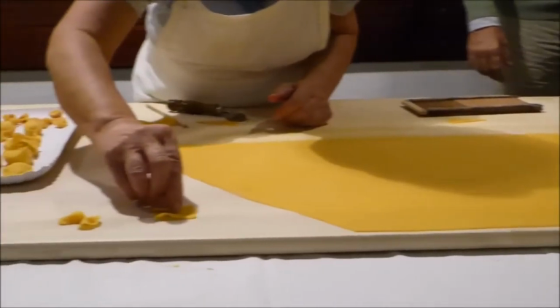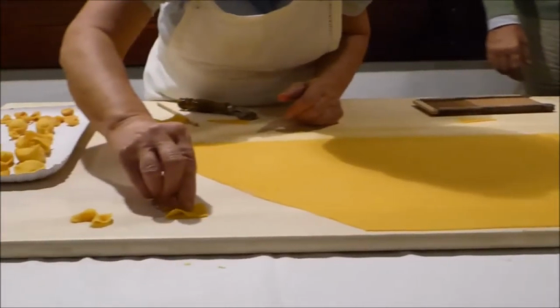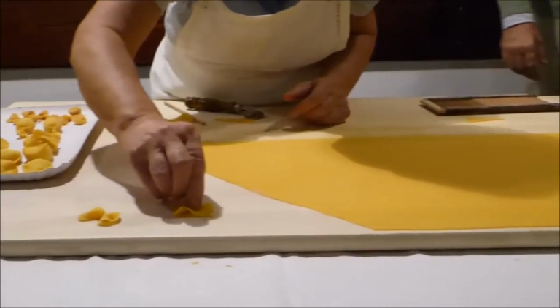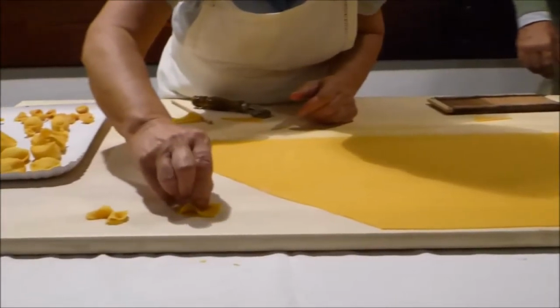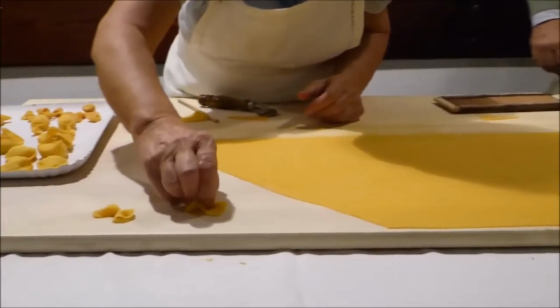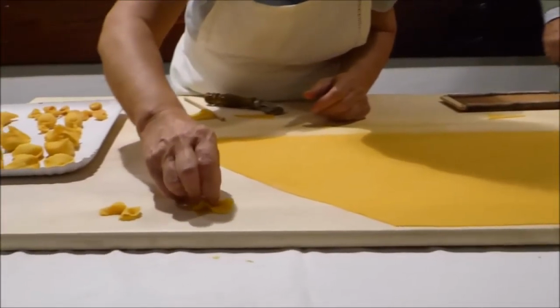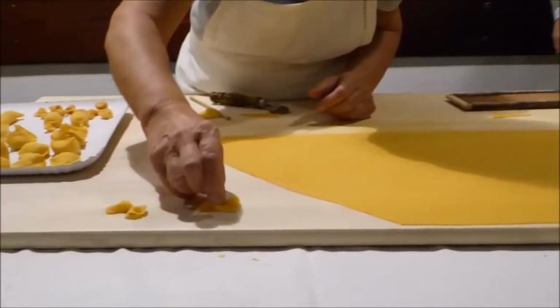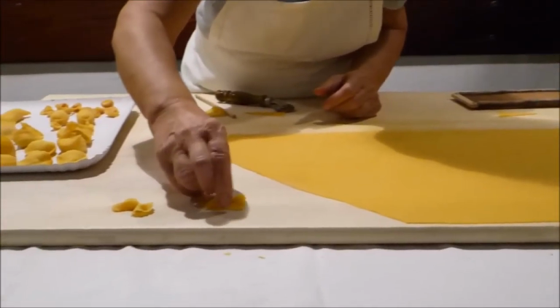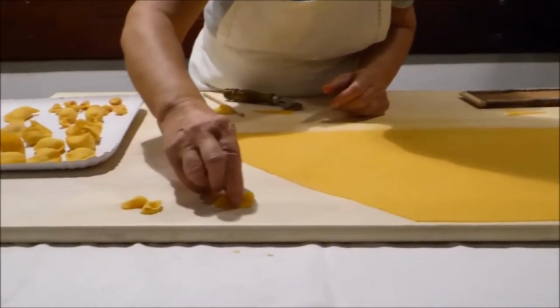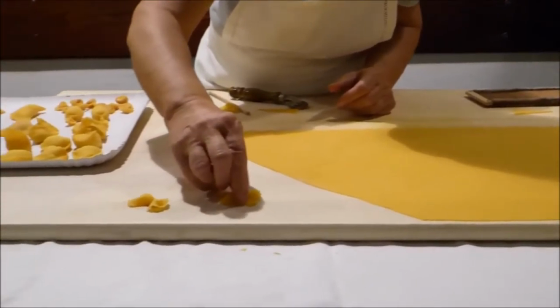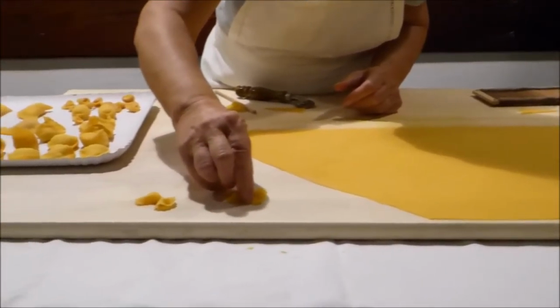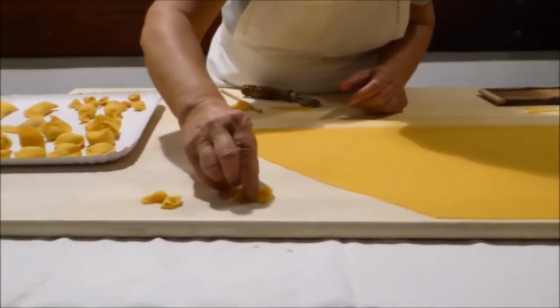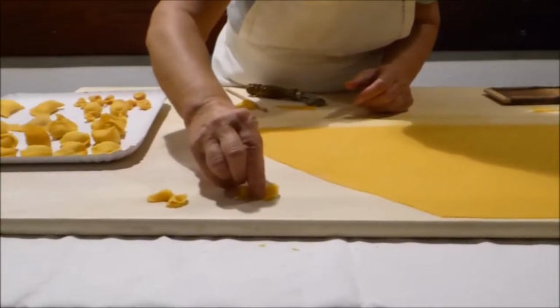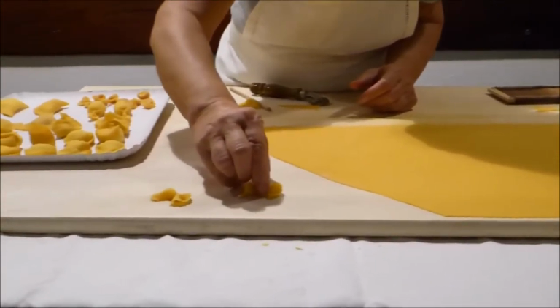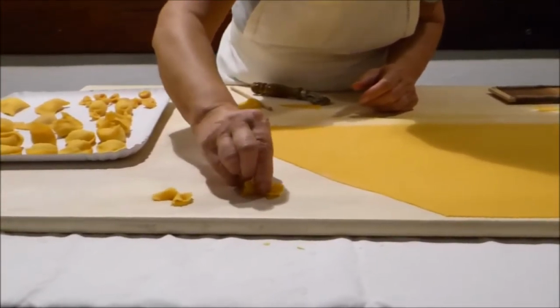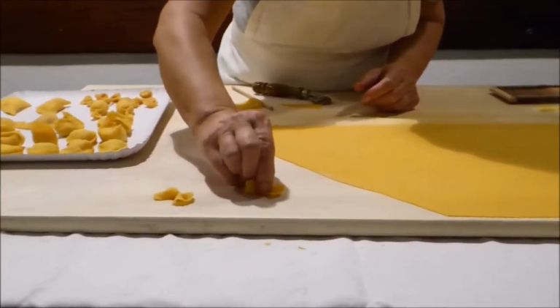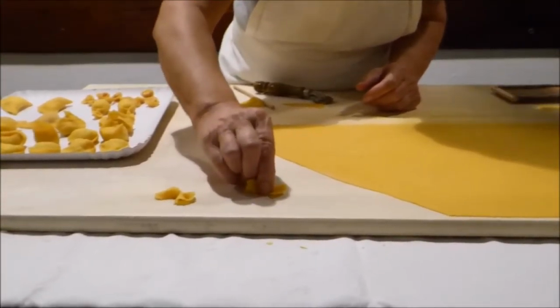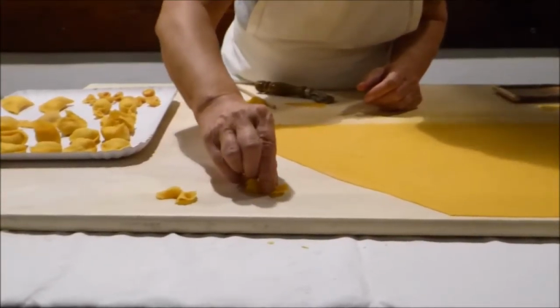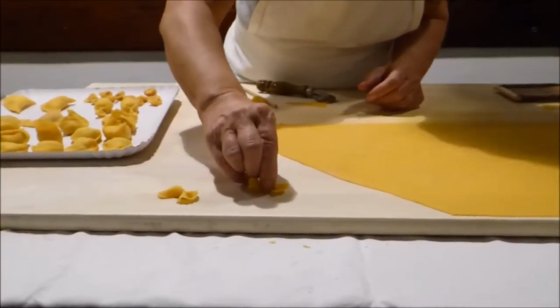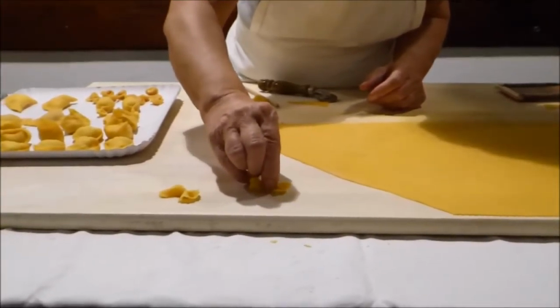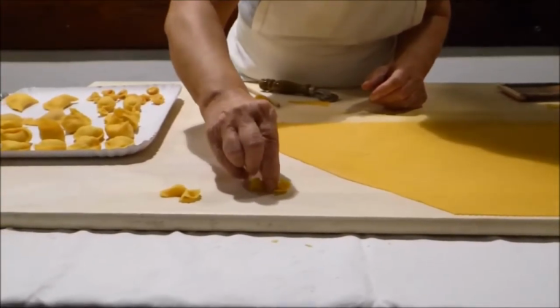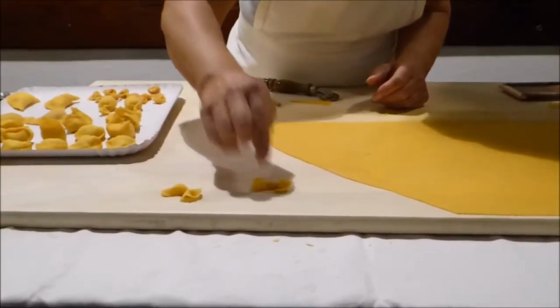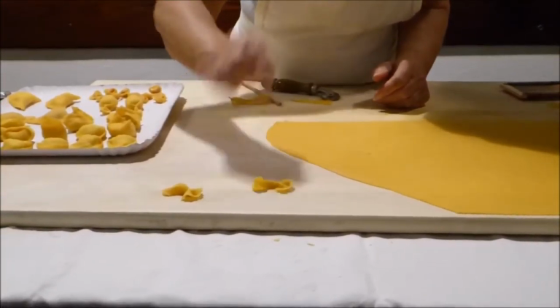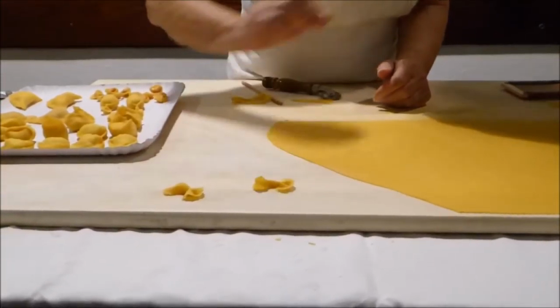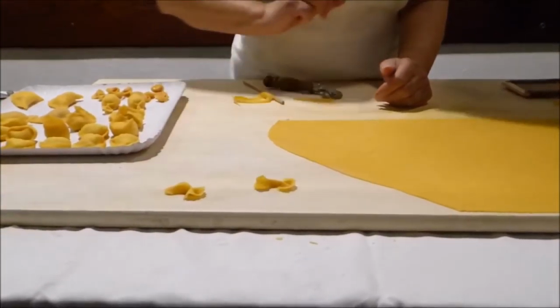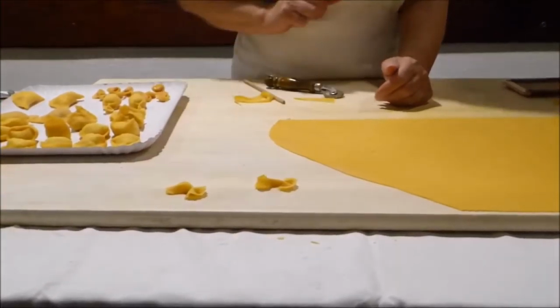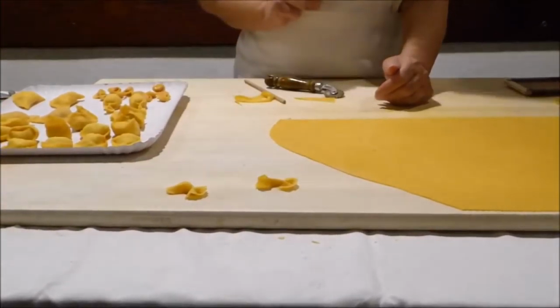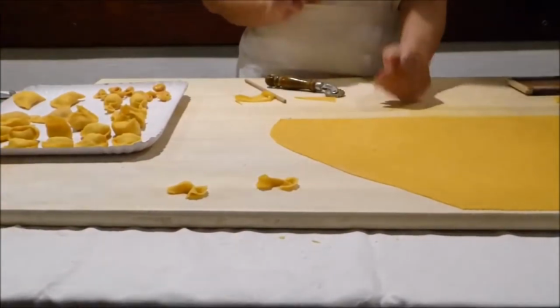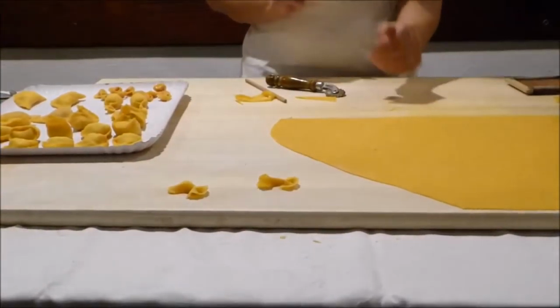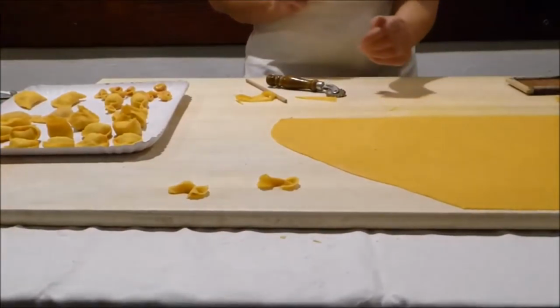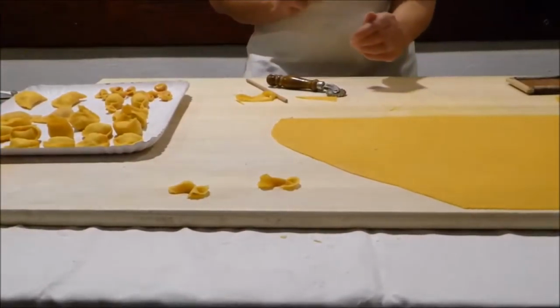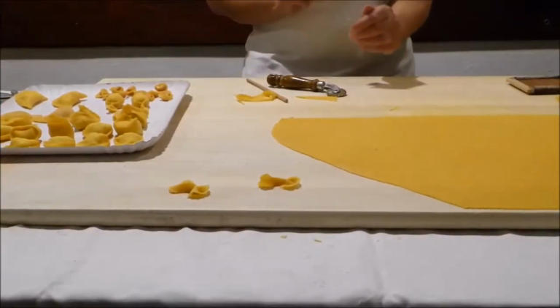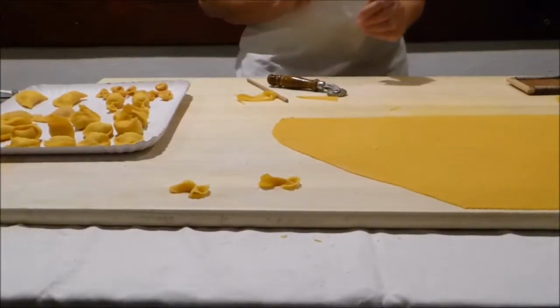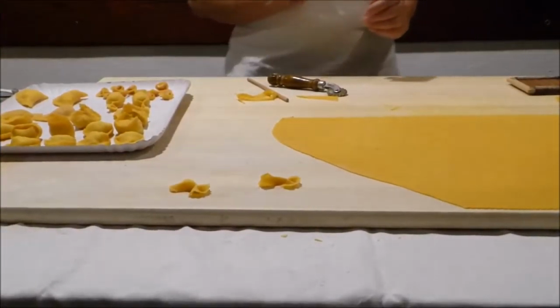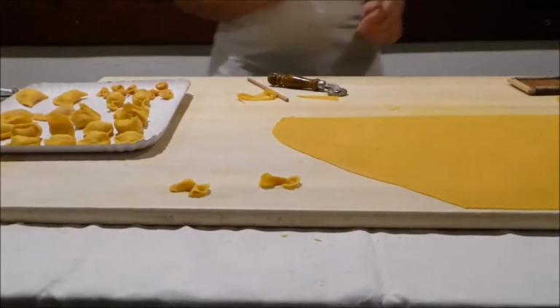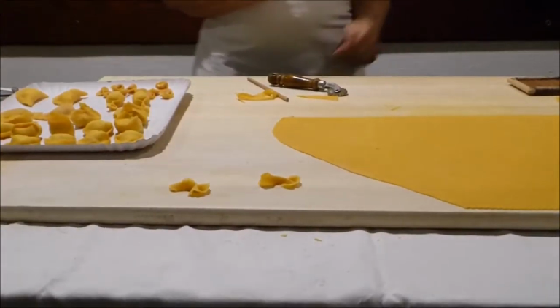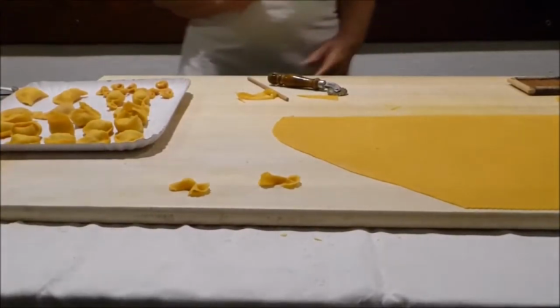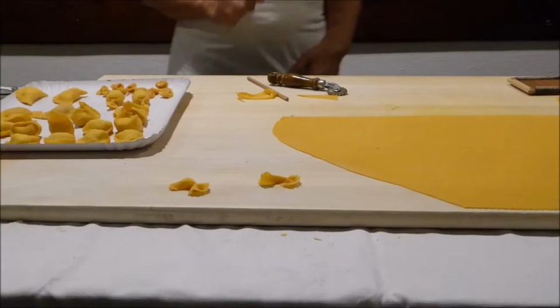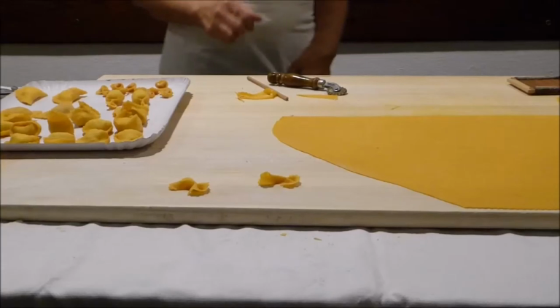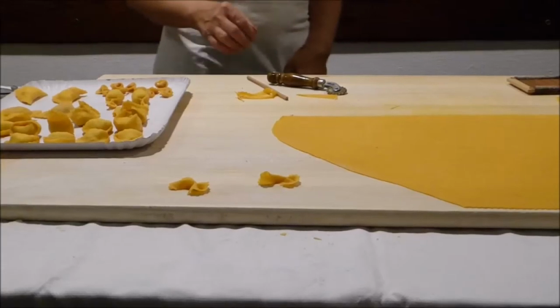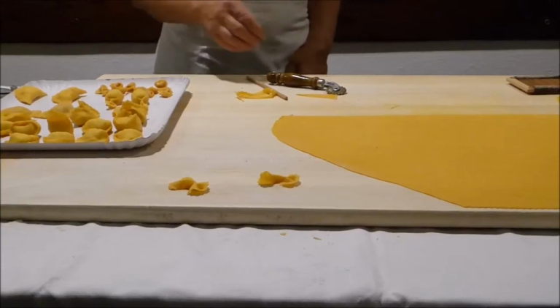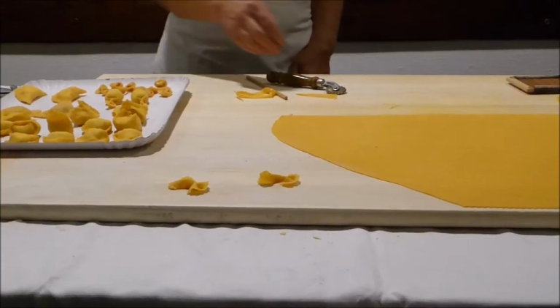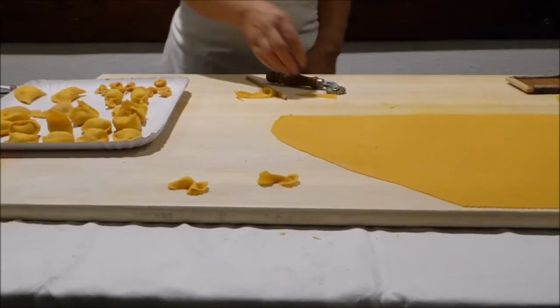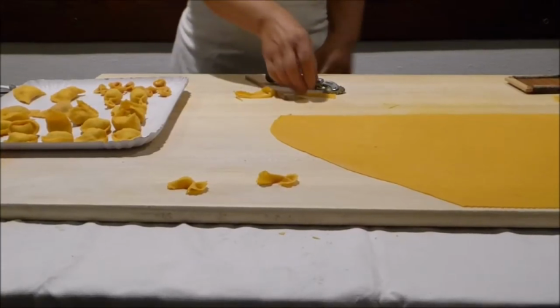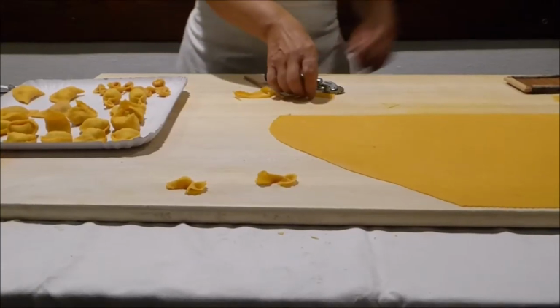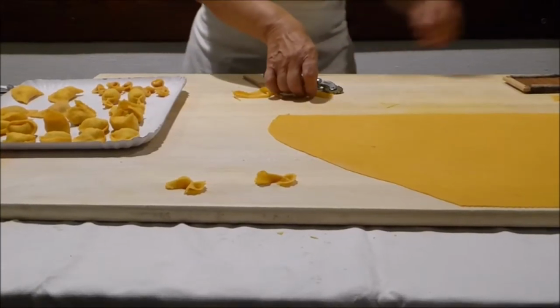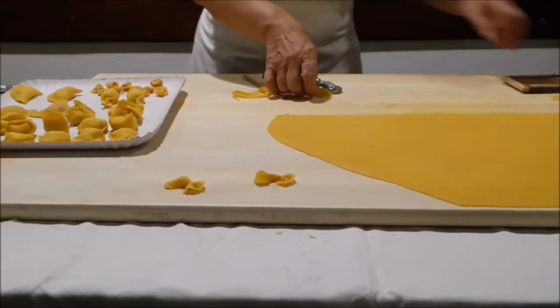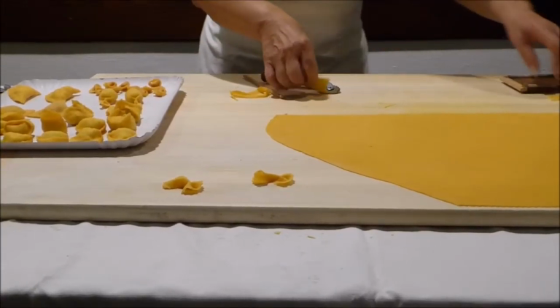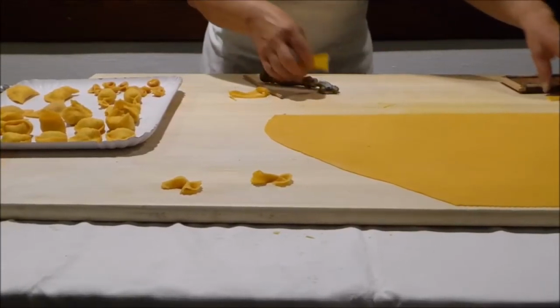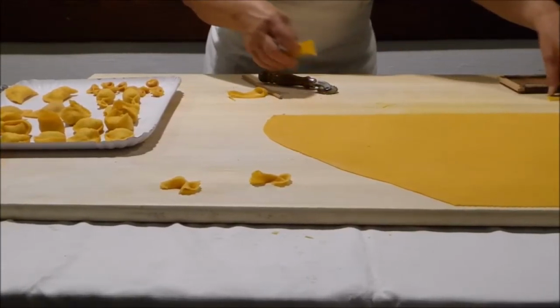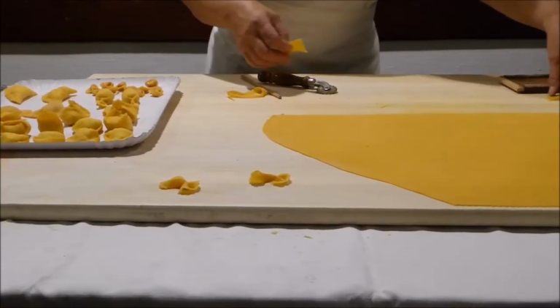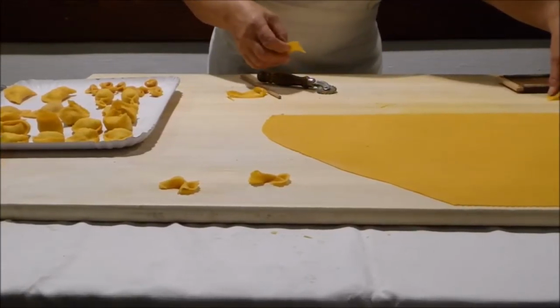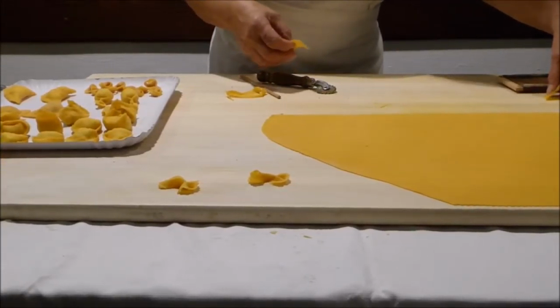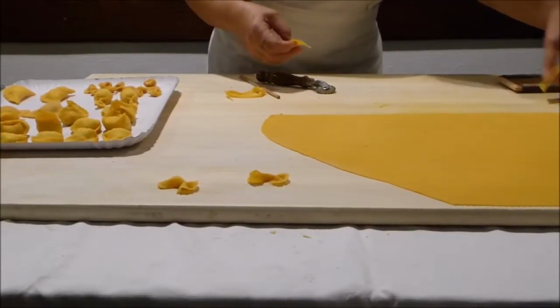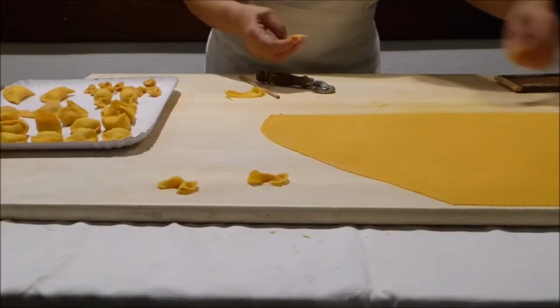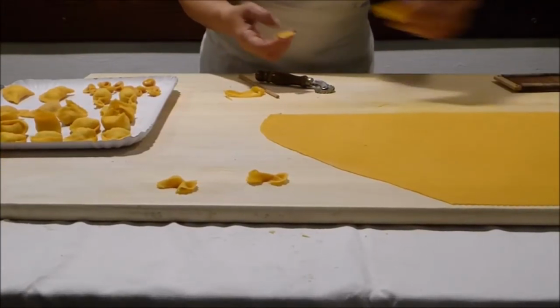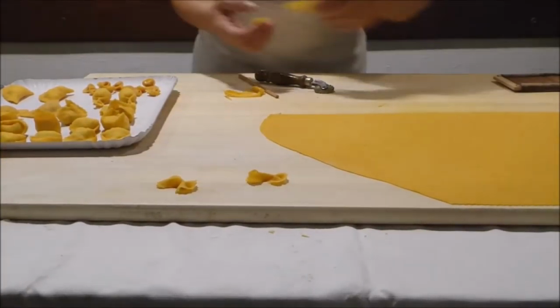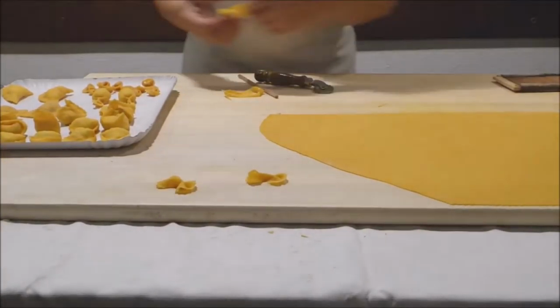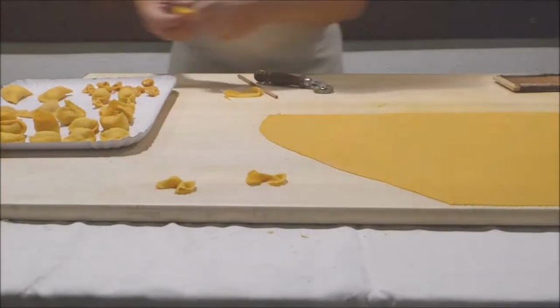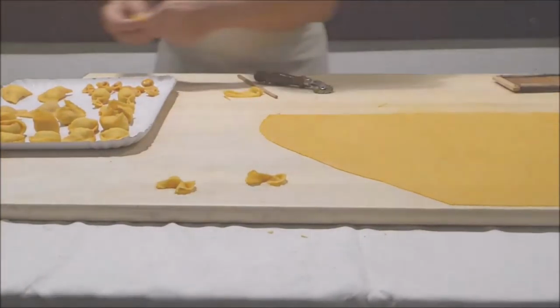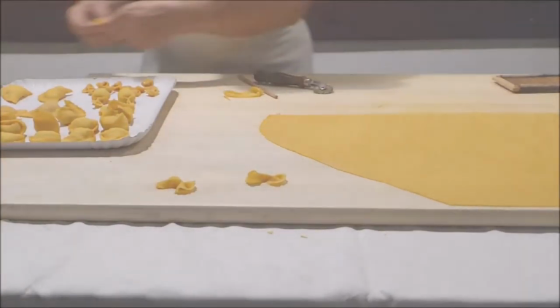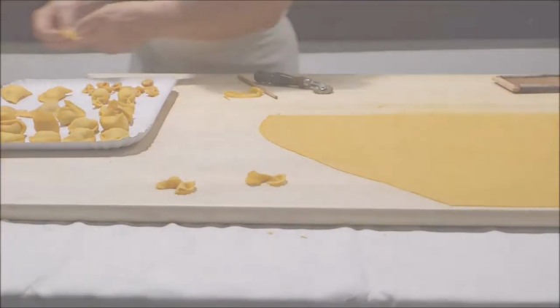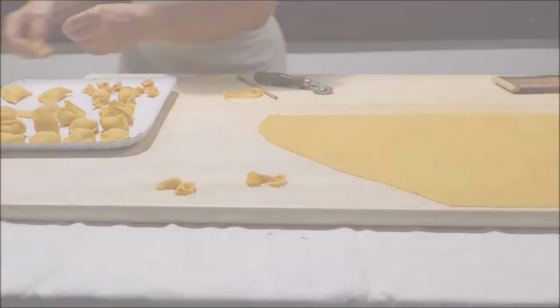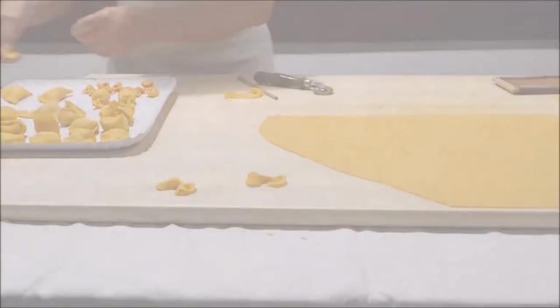How long do you cook them in the water? As long as it's needed.